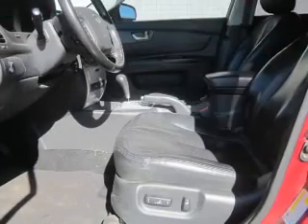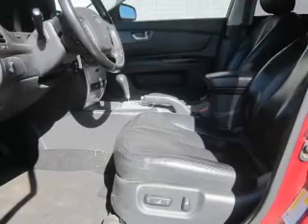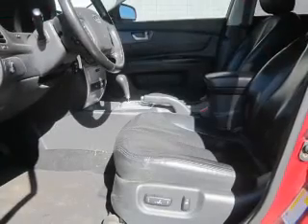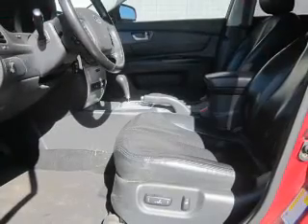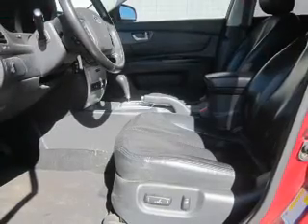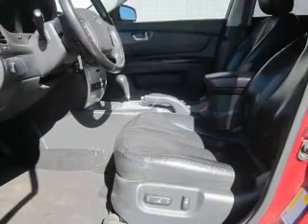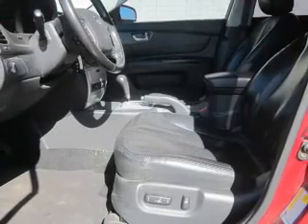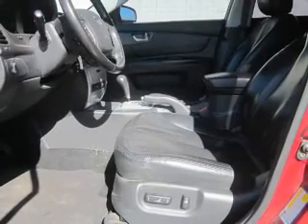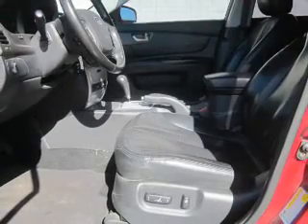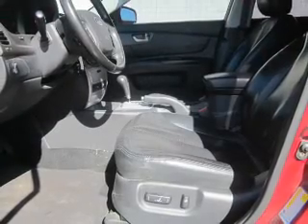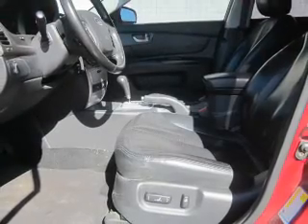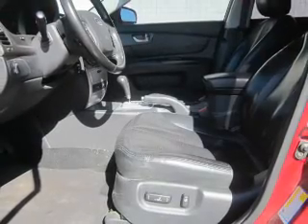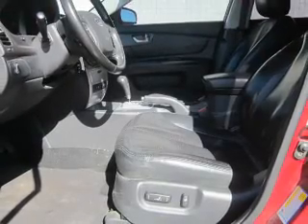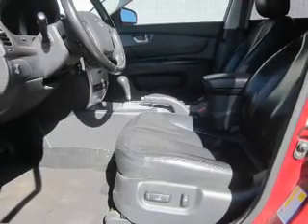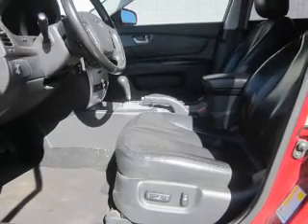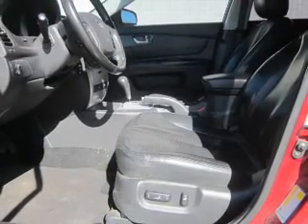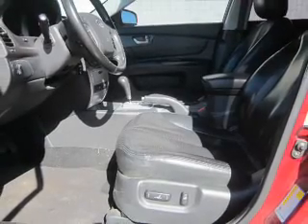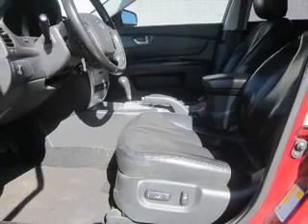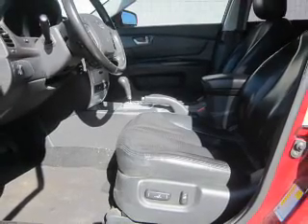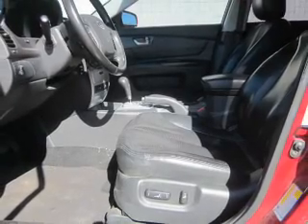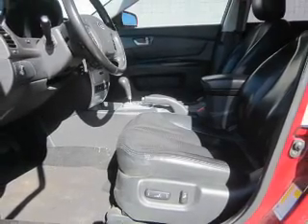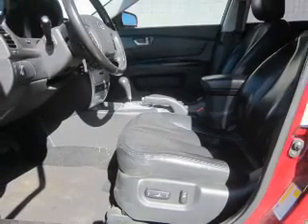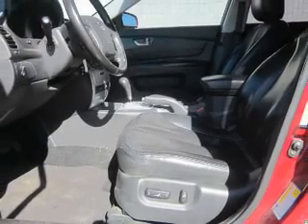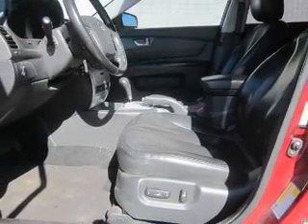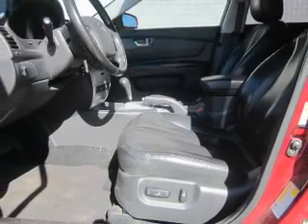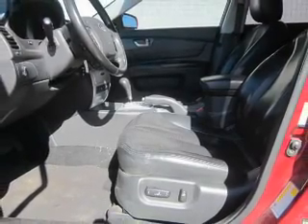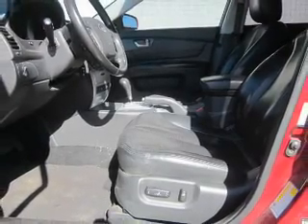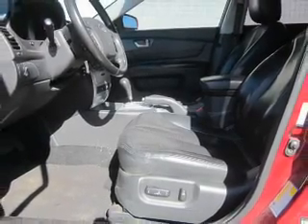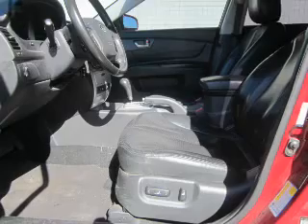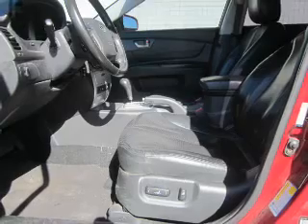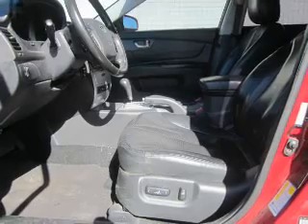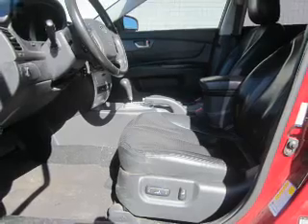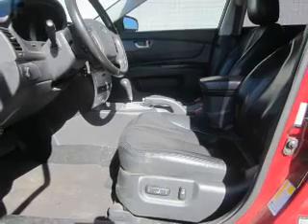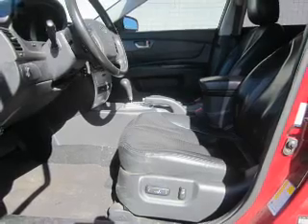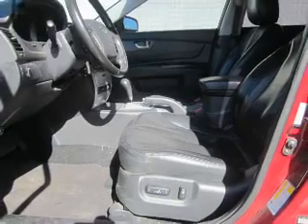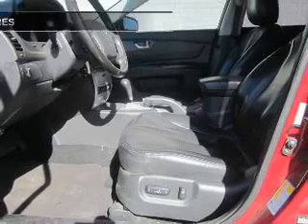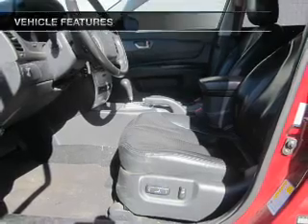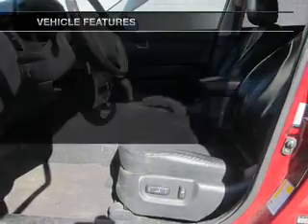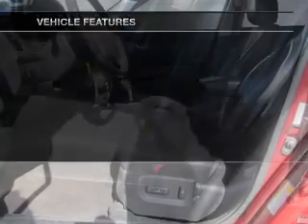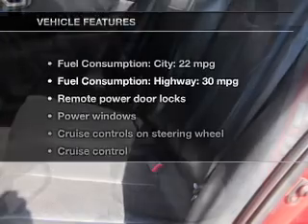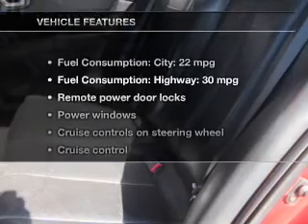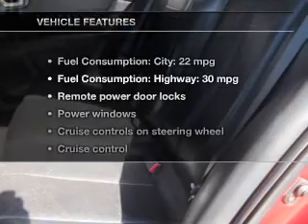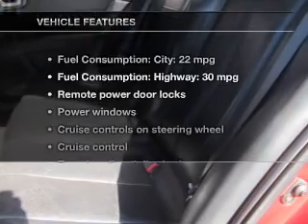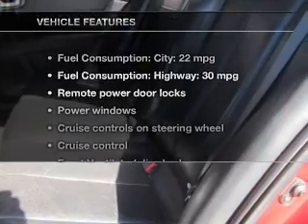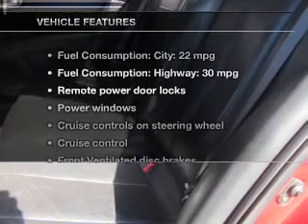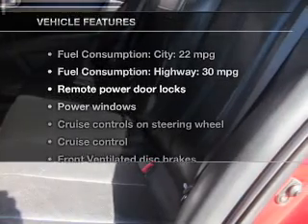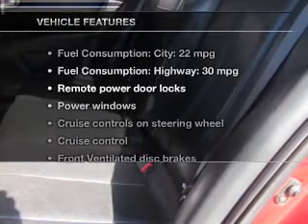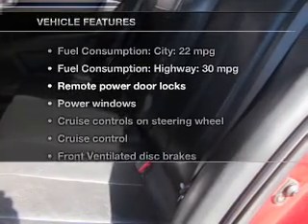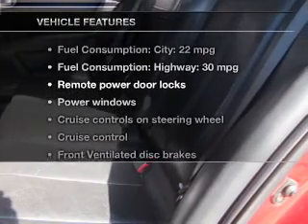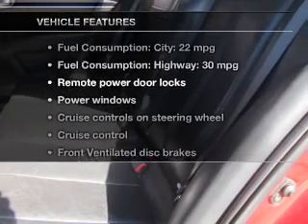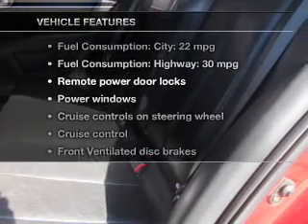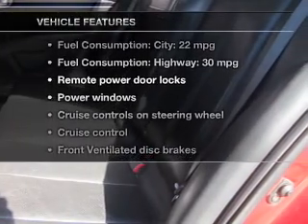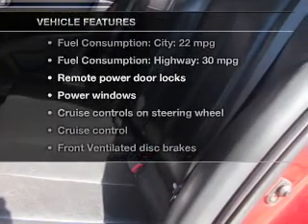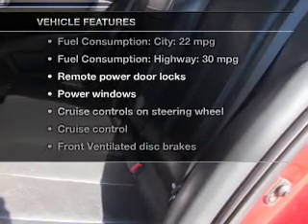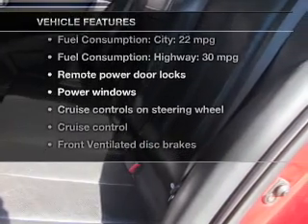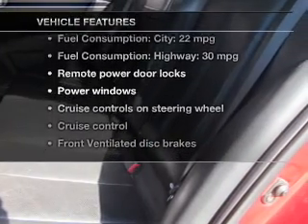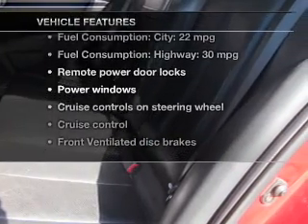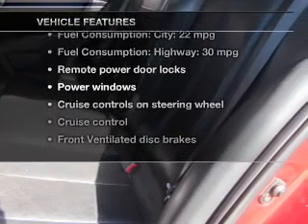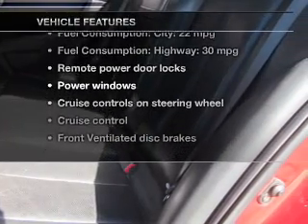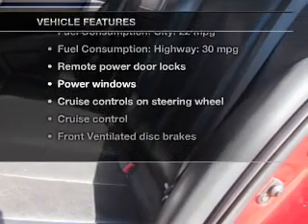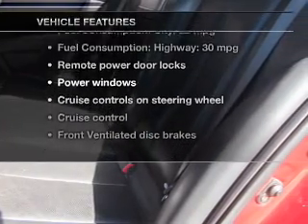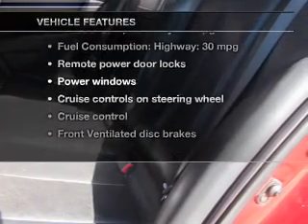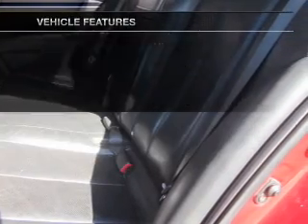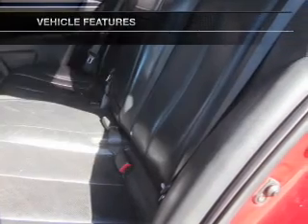Heated seats offer comfort in cold weather. The sunroof lets fresh air in. Plus, enjoy these notable features that are included in this vehicle.